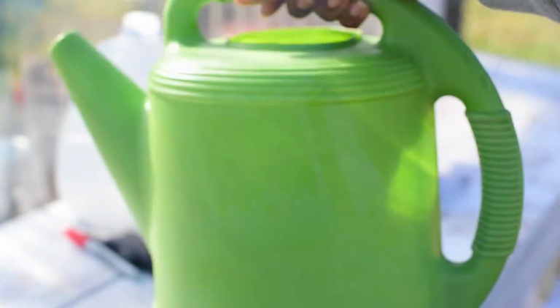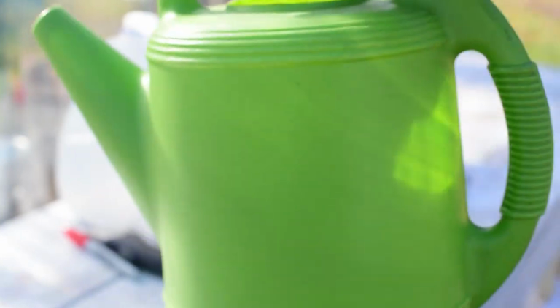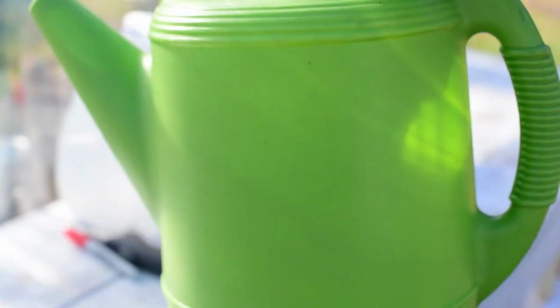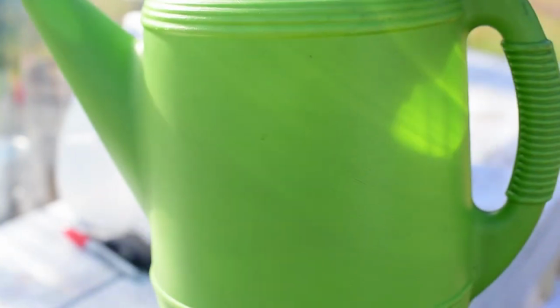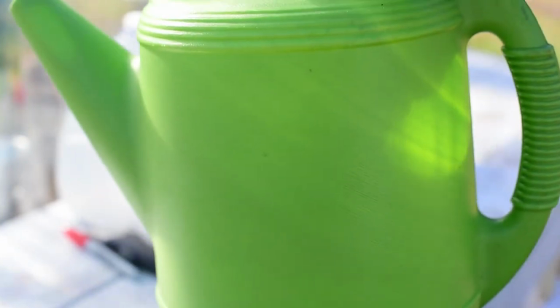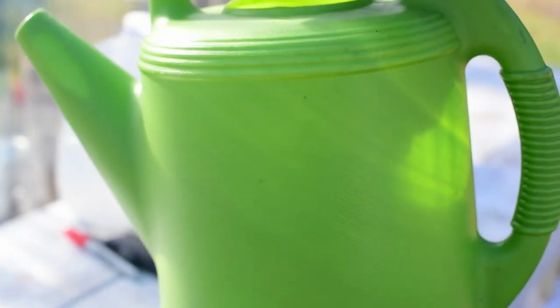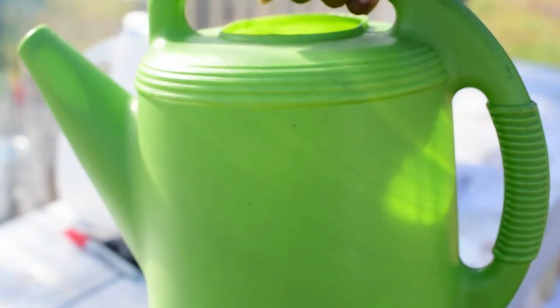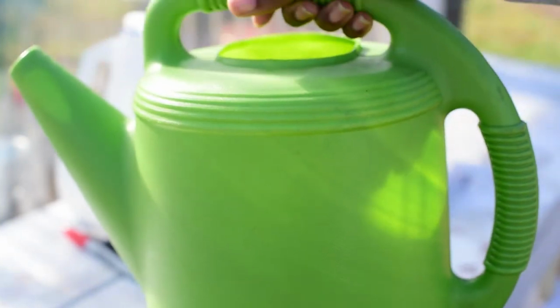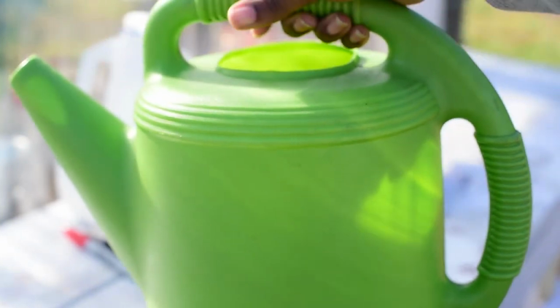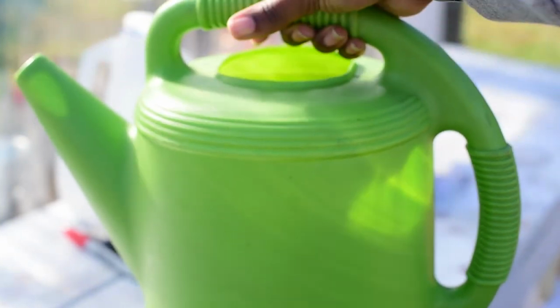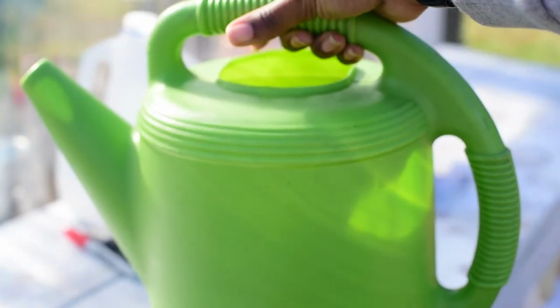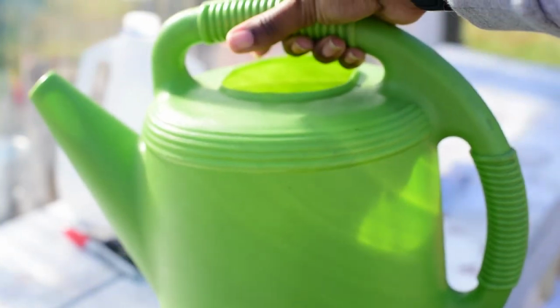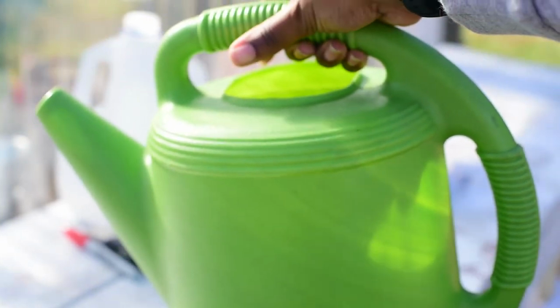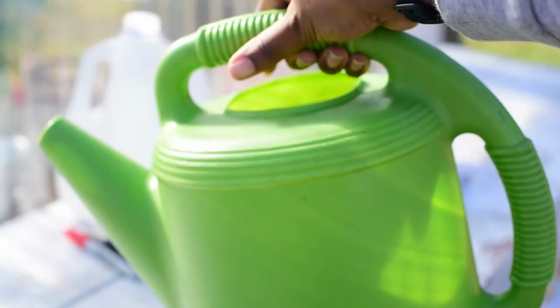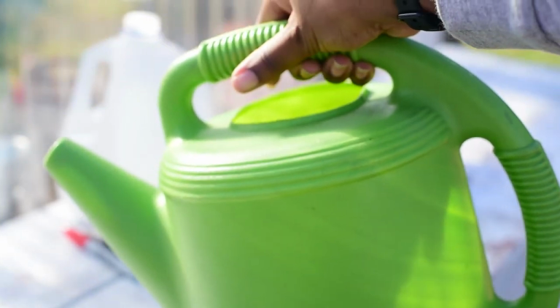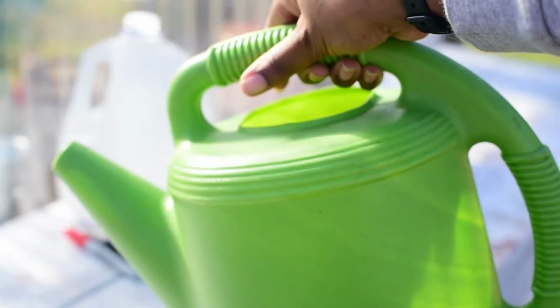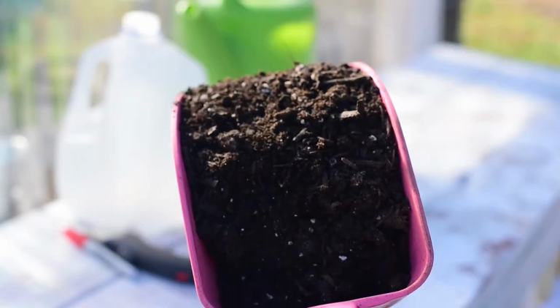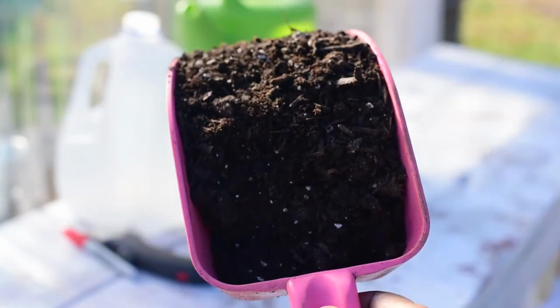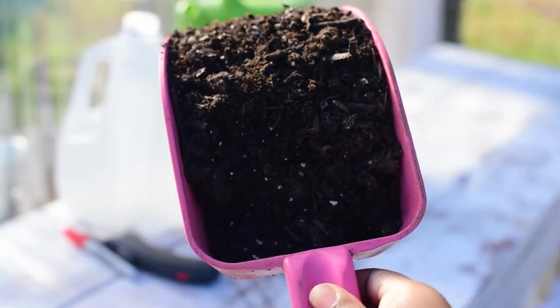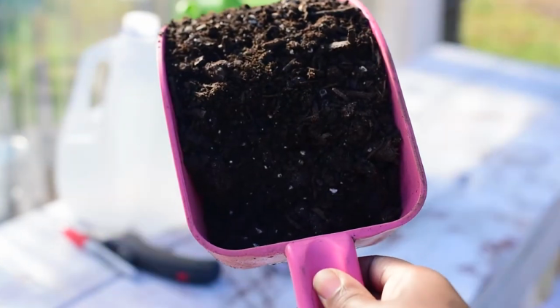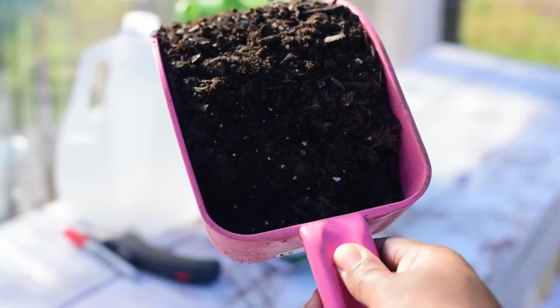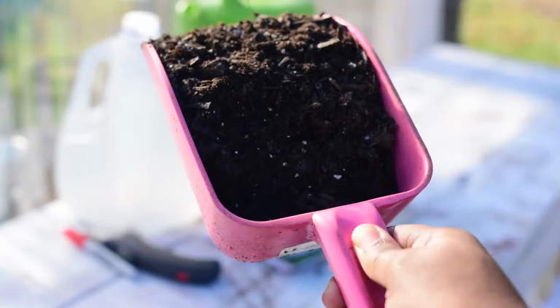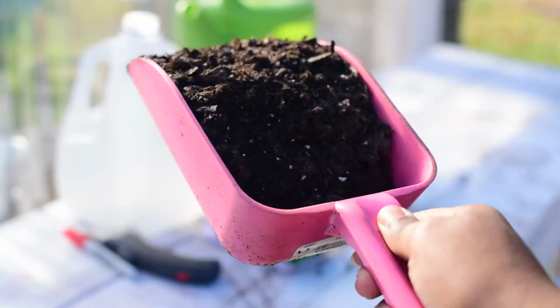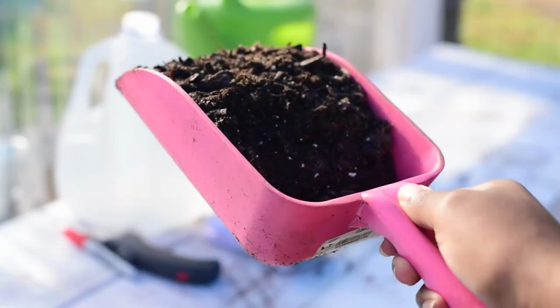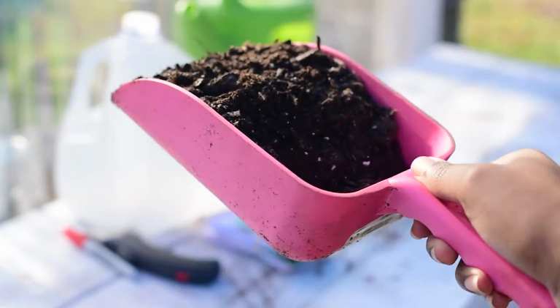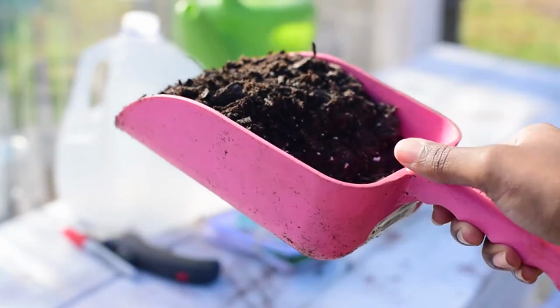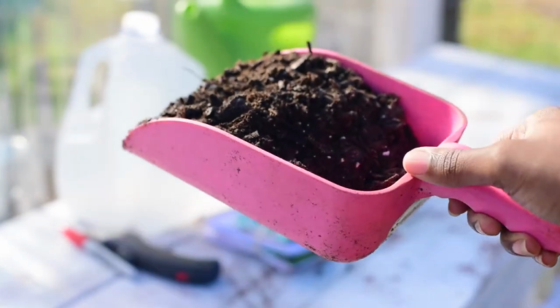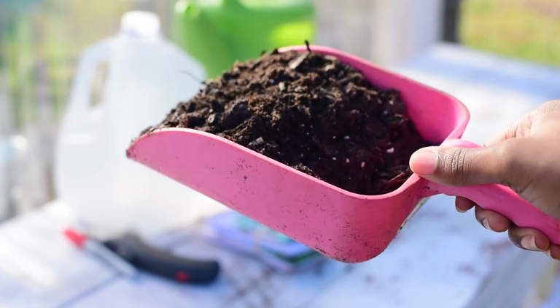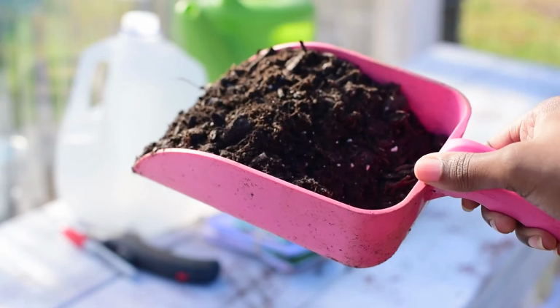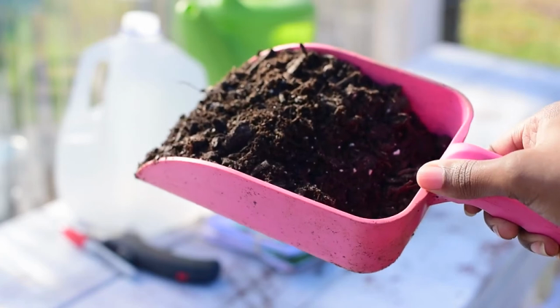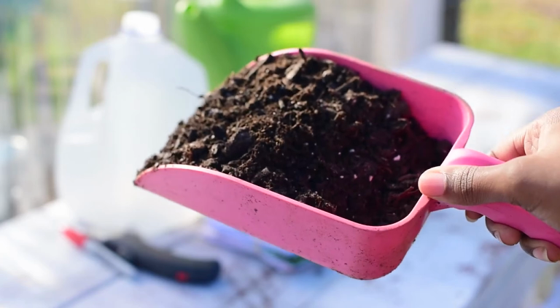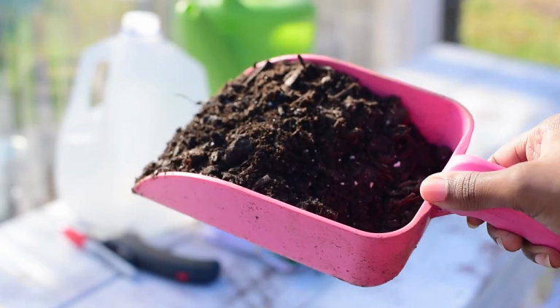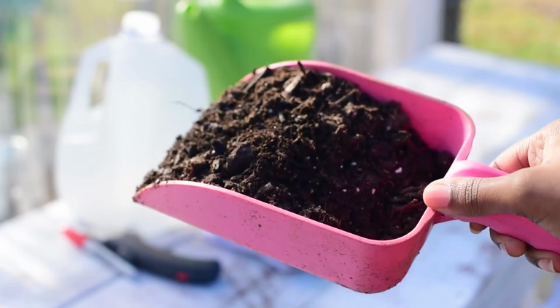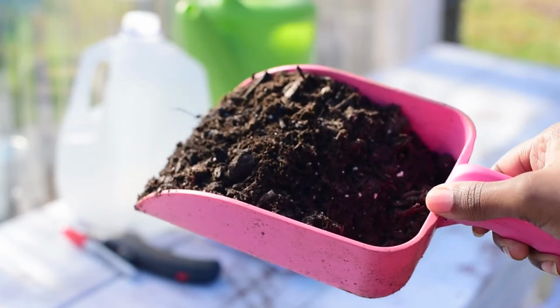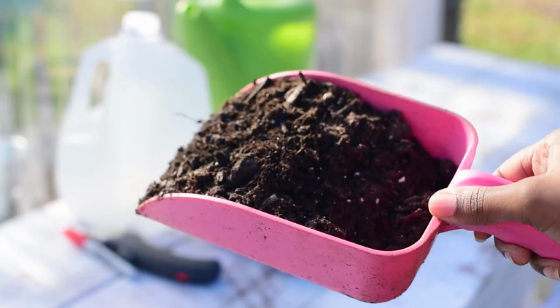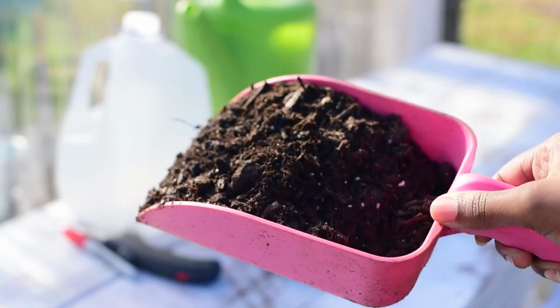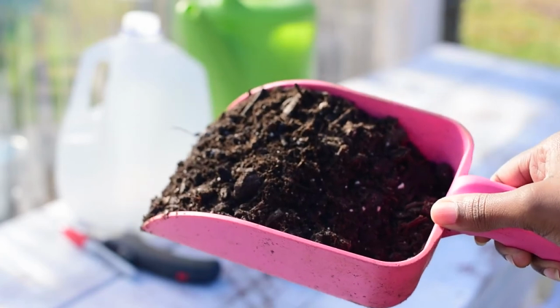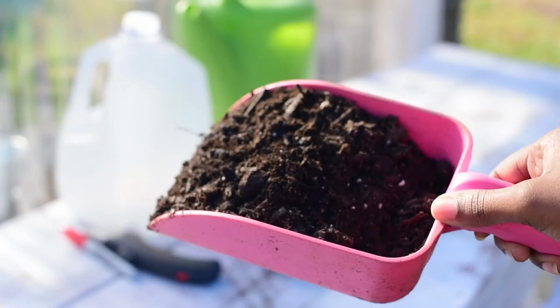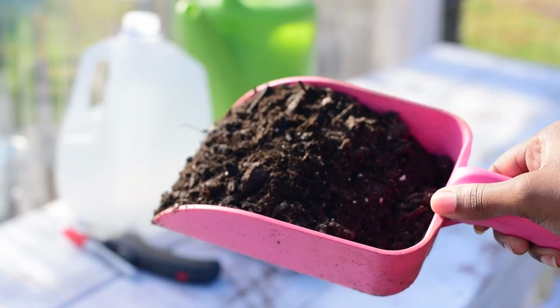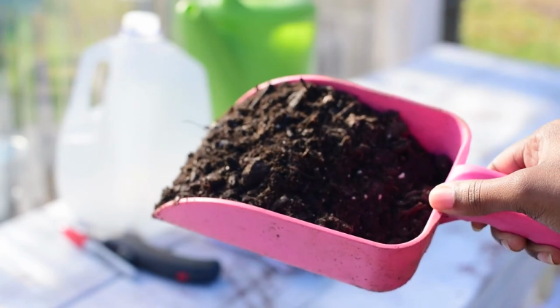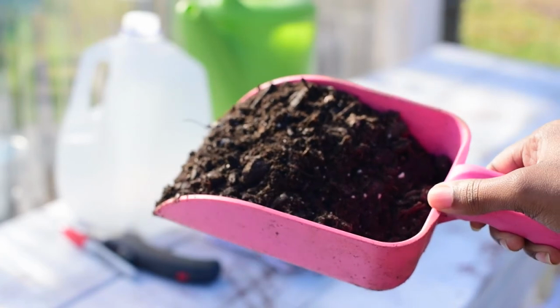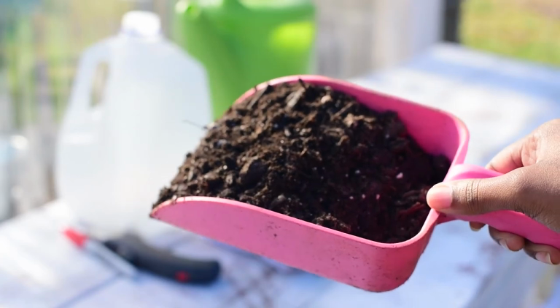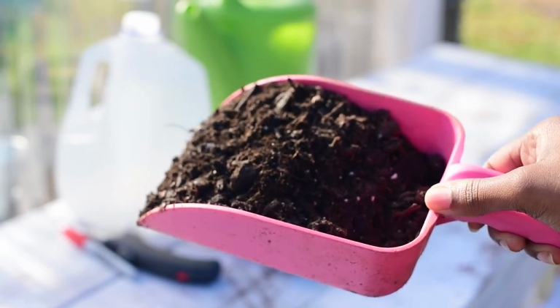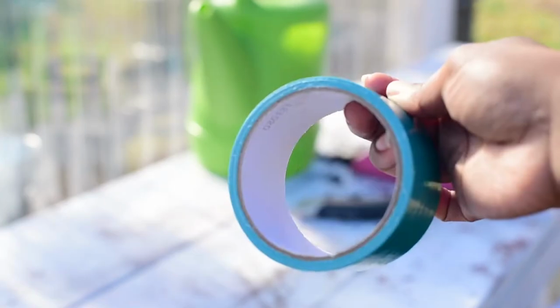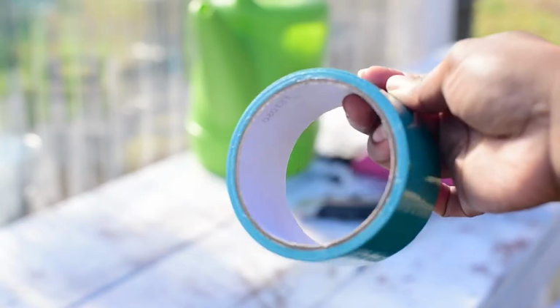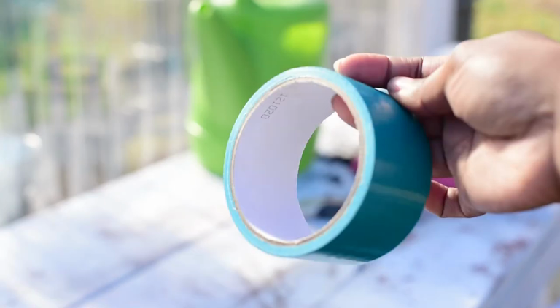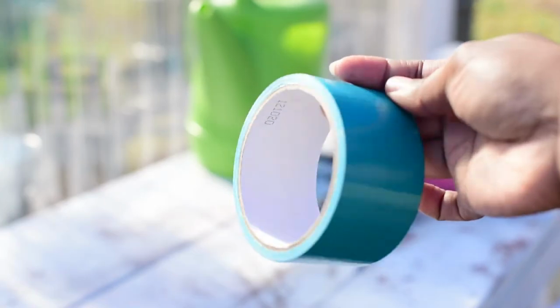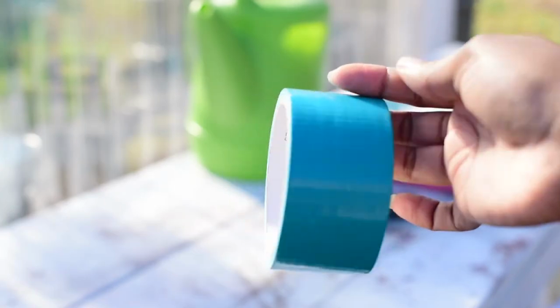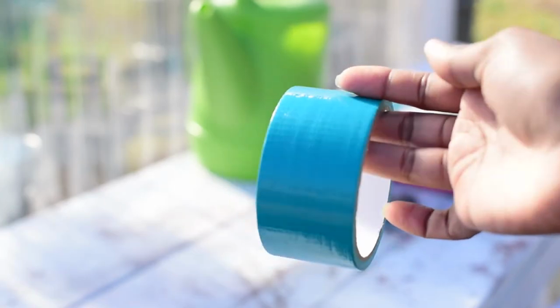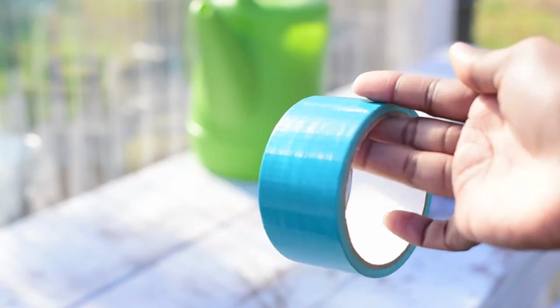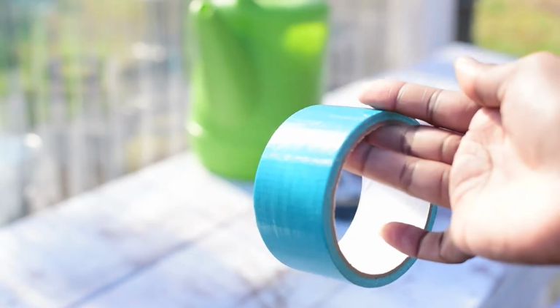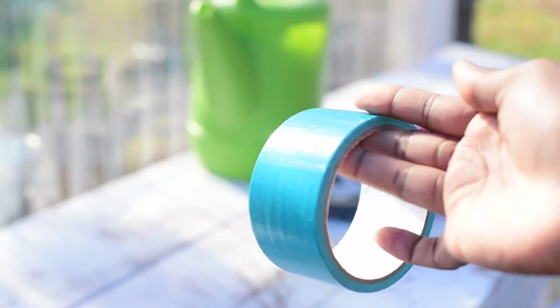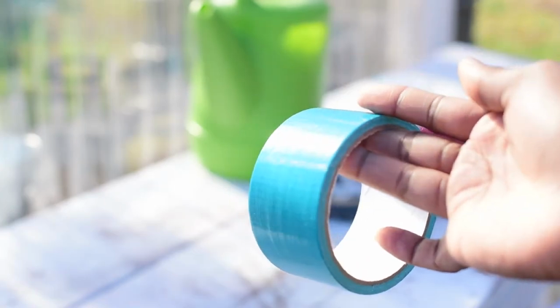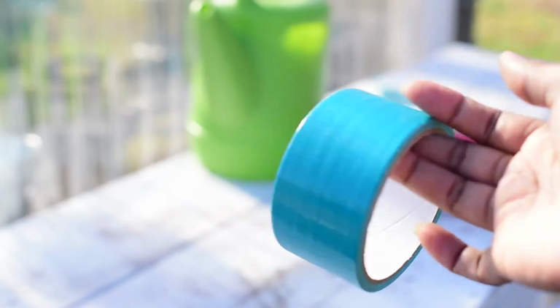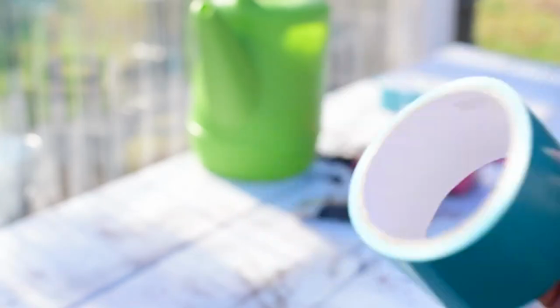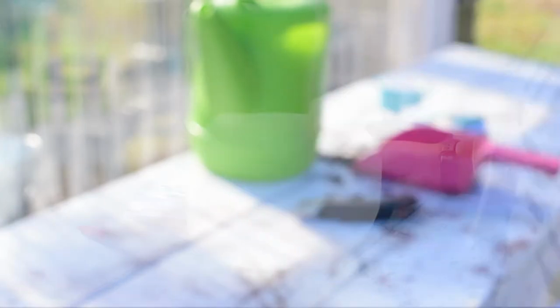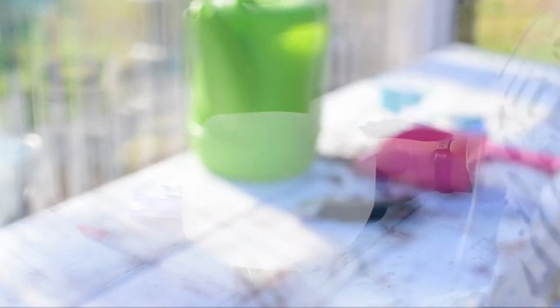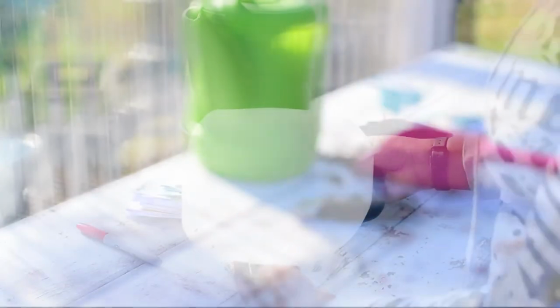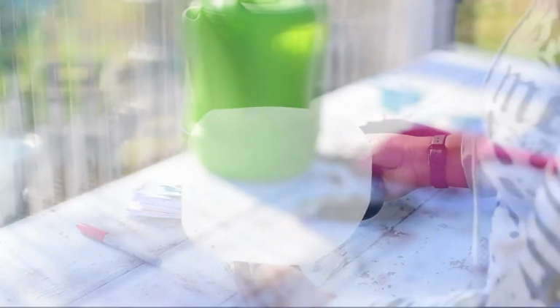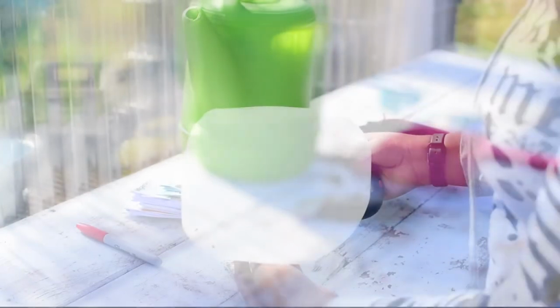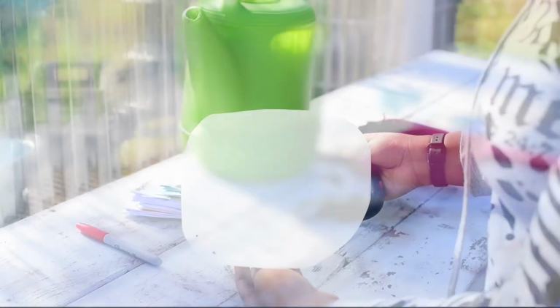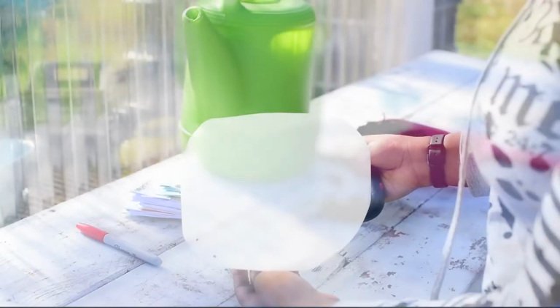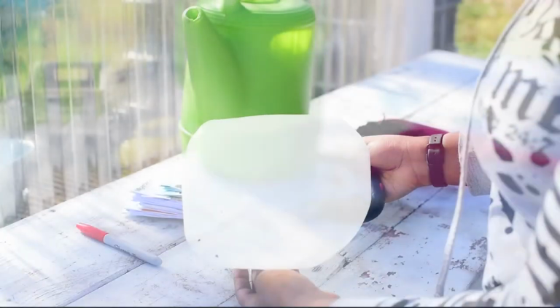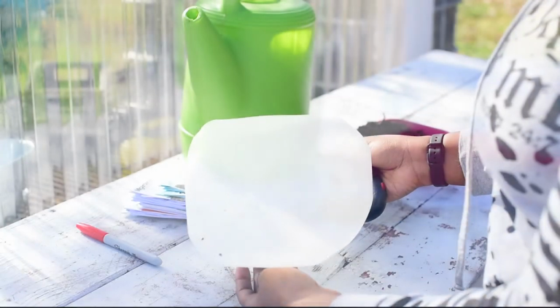You will also need water, your favorite potting mix, and duct tape for sealing the jug shut.